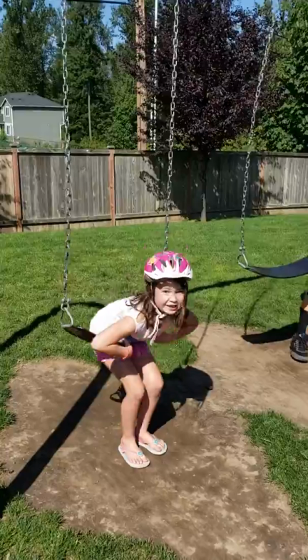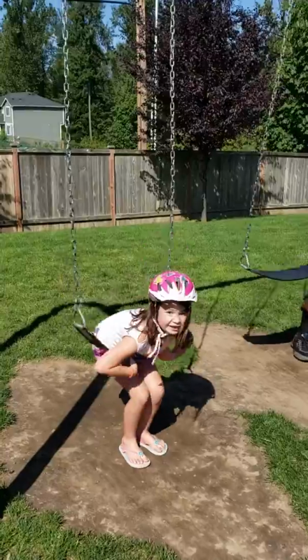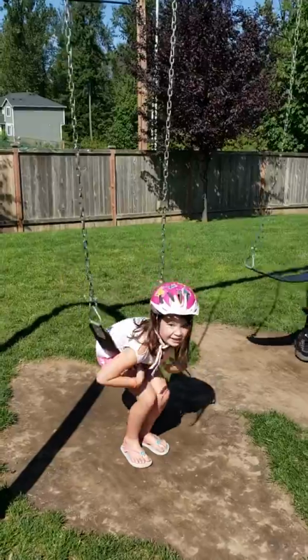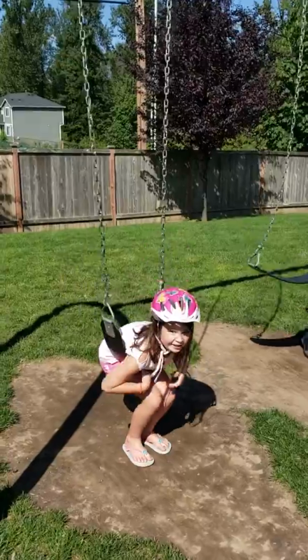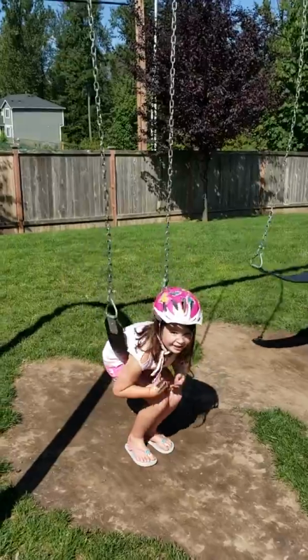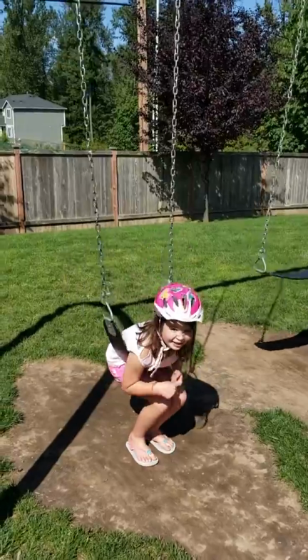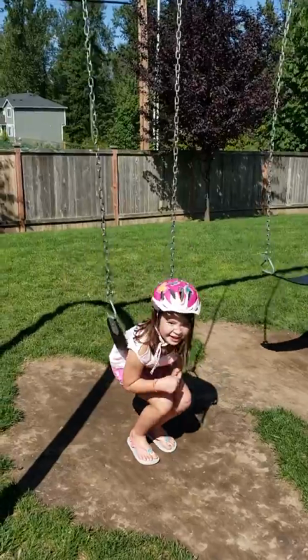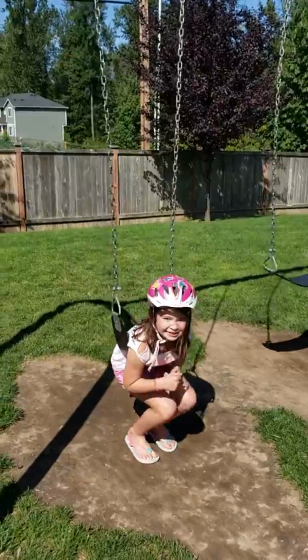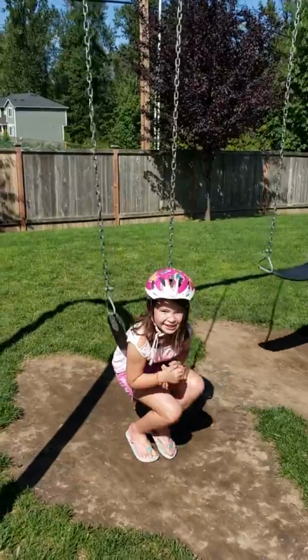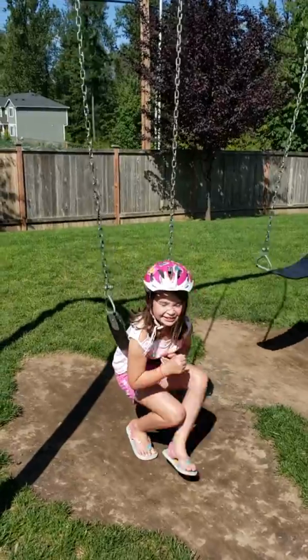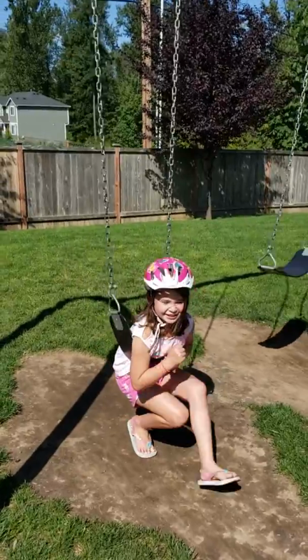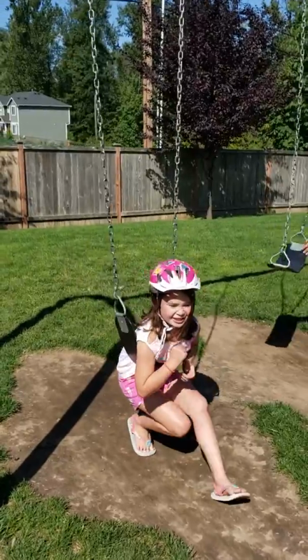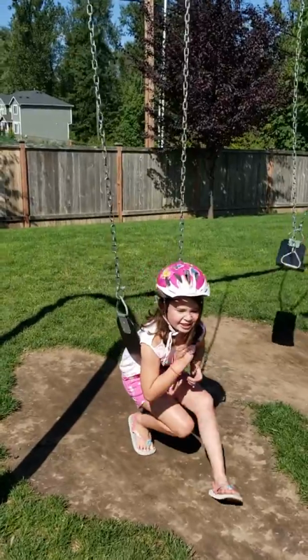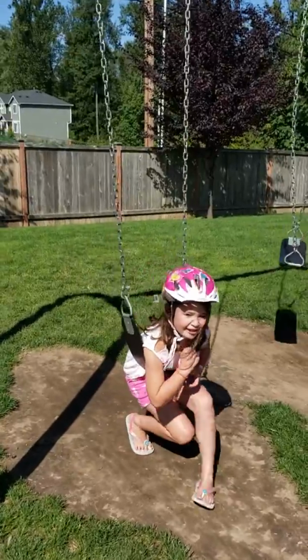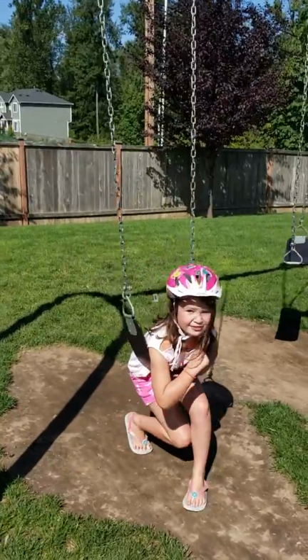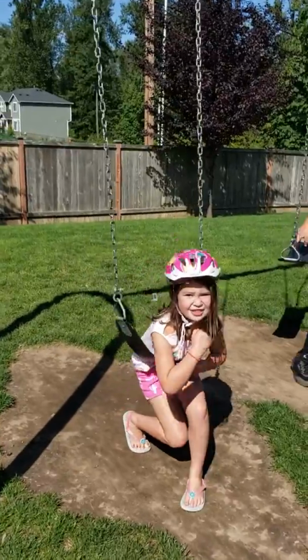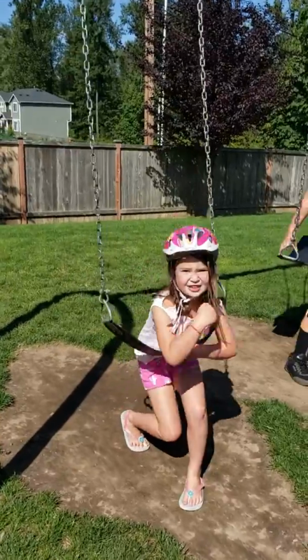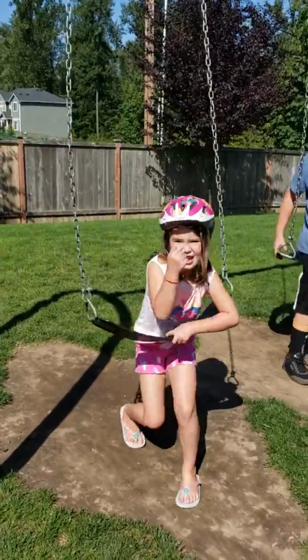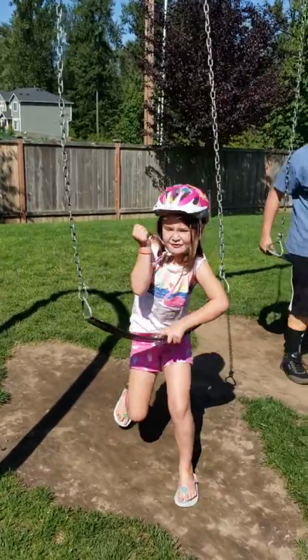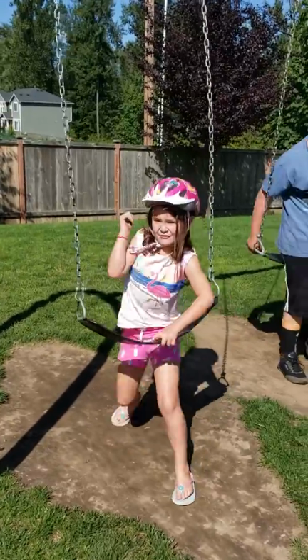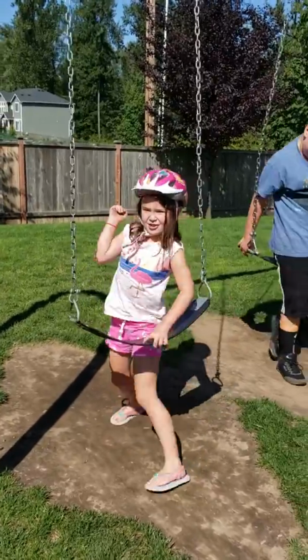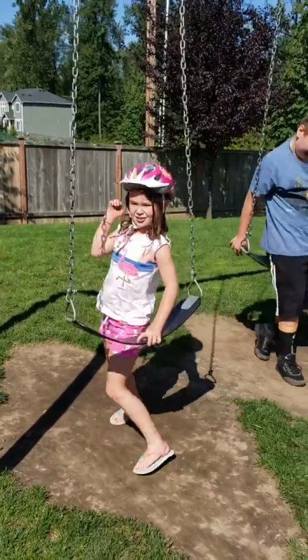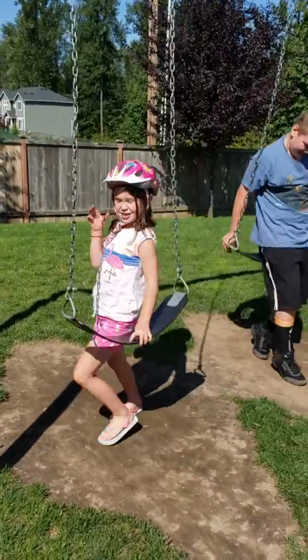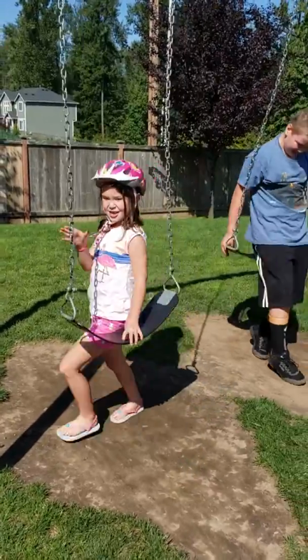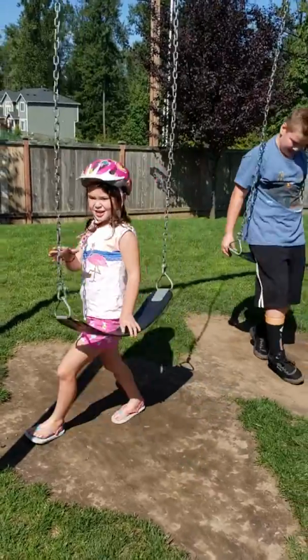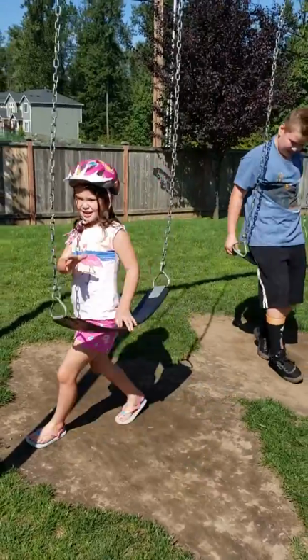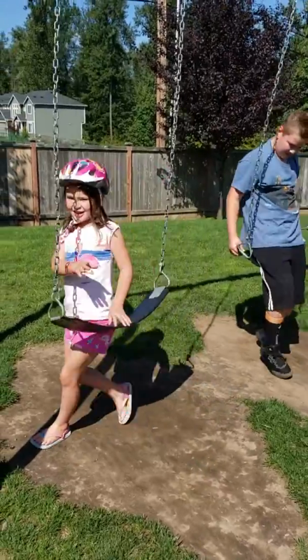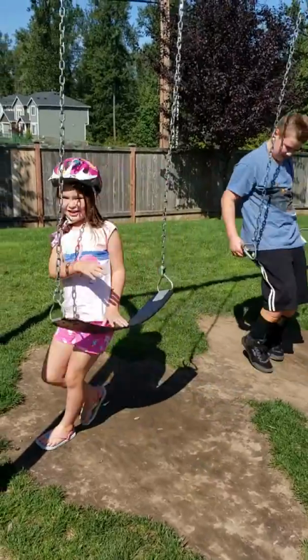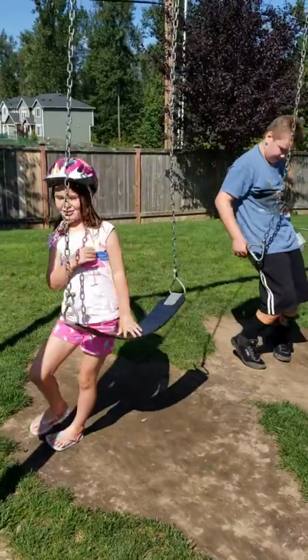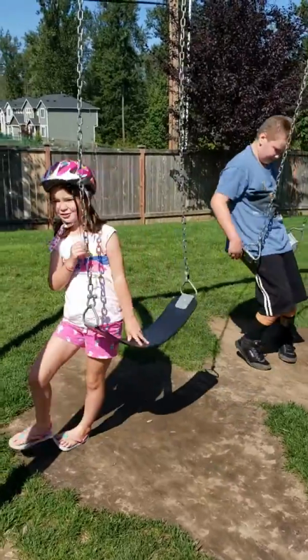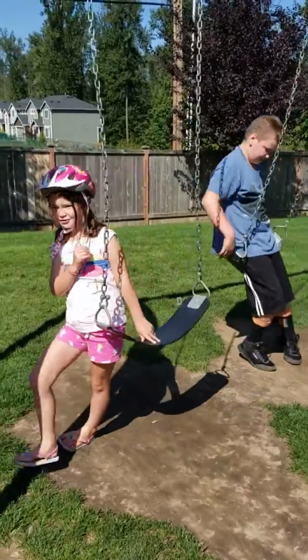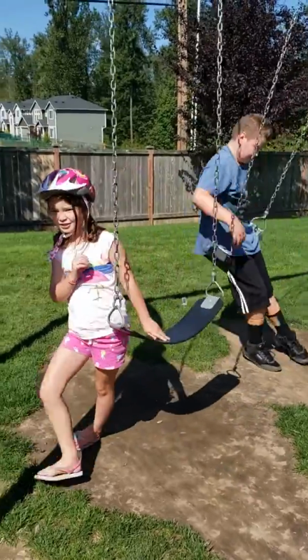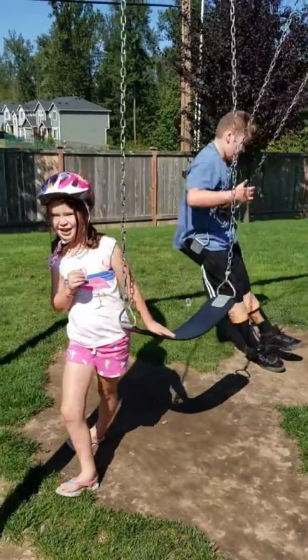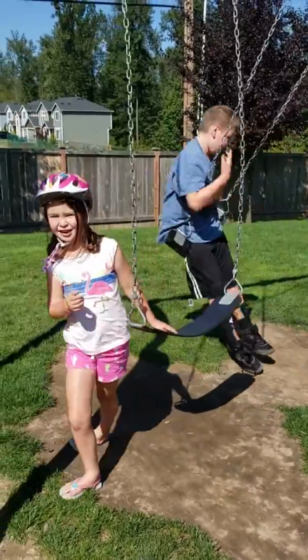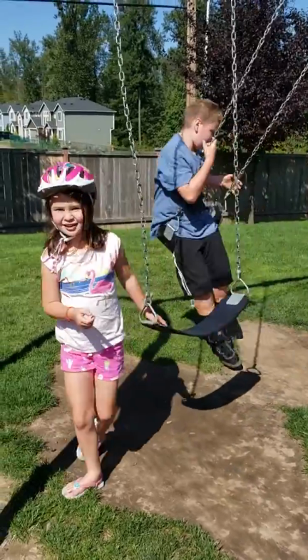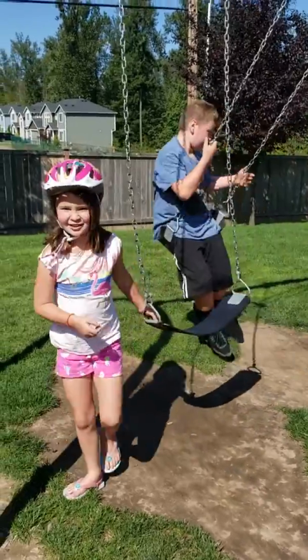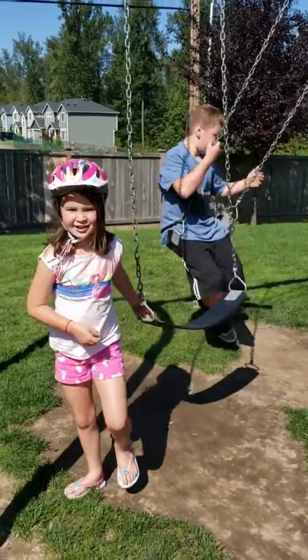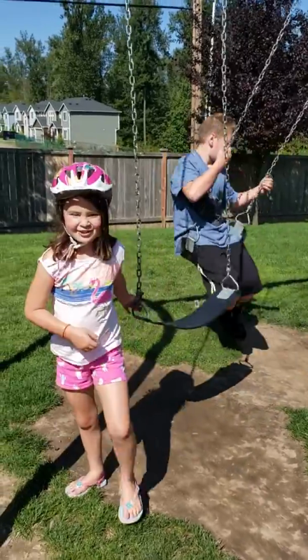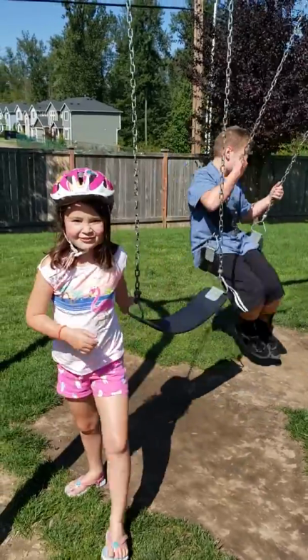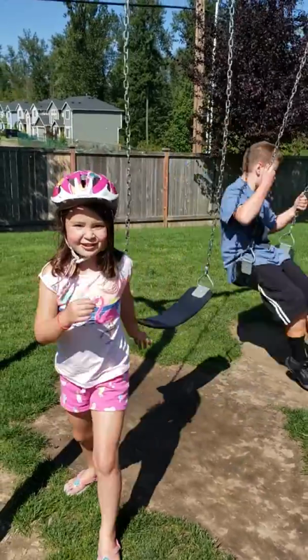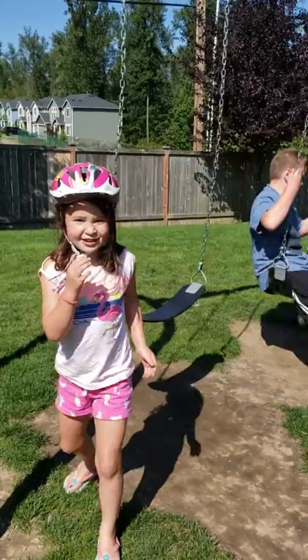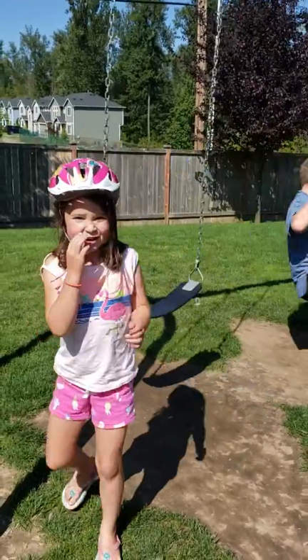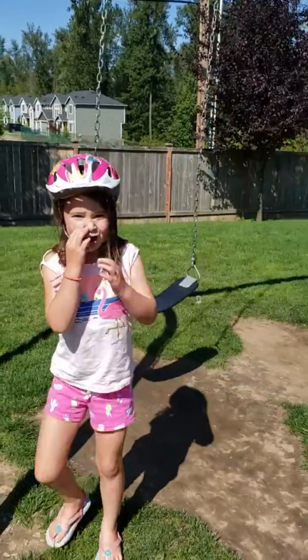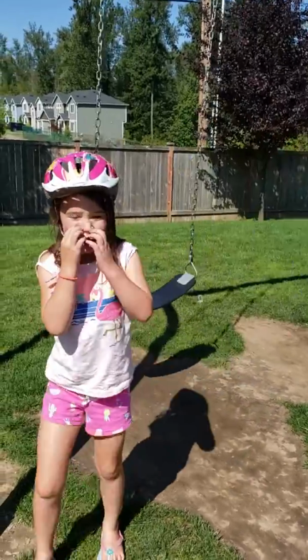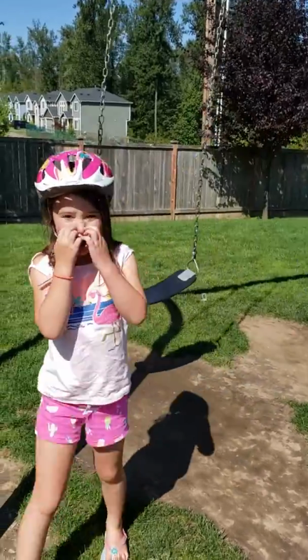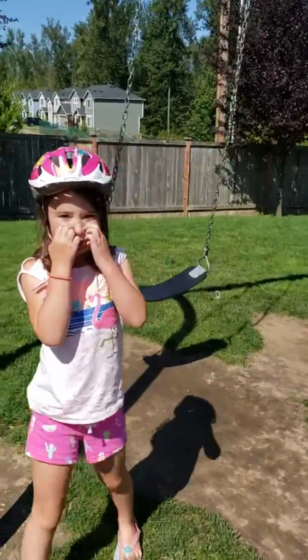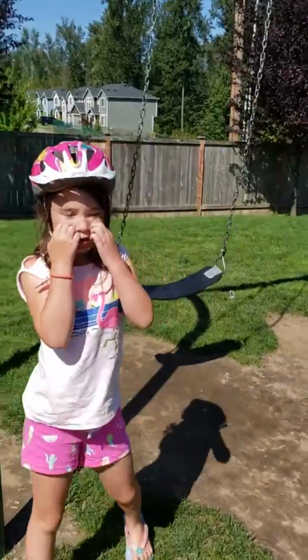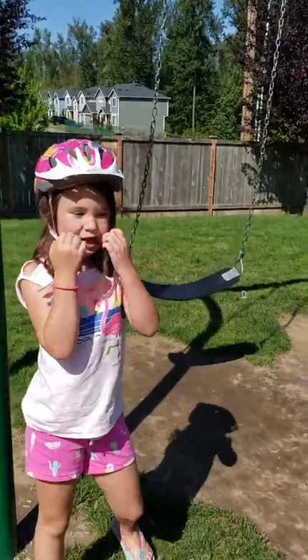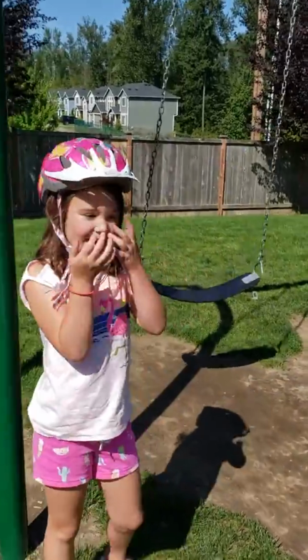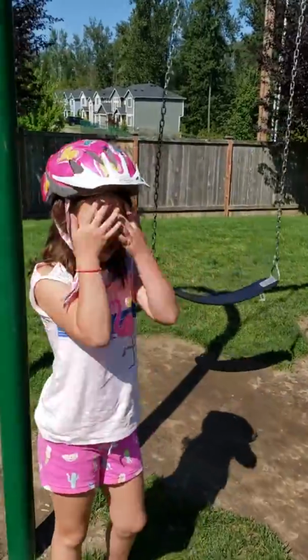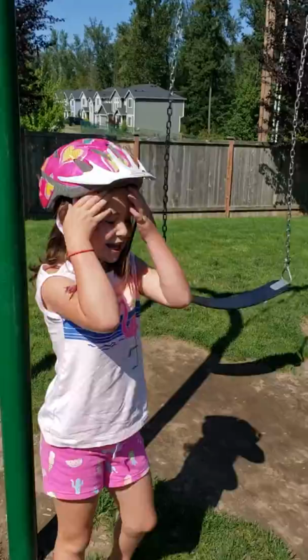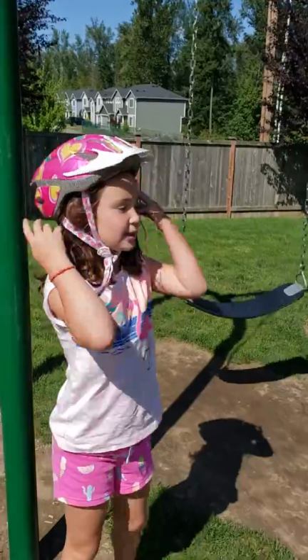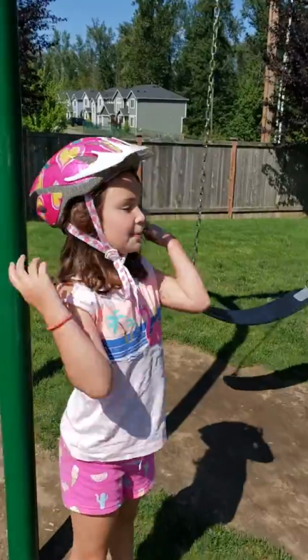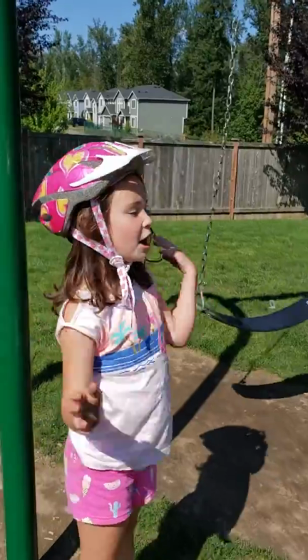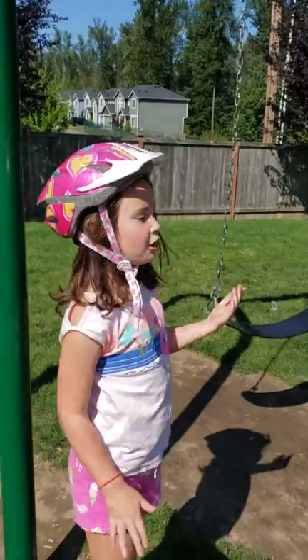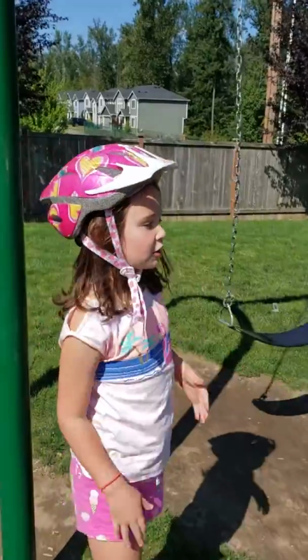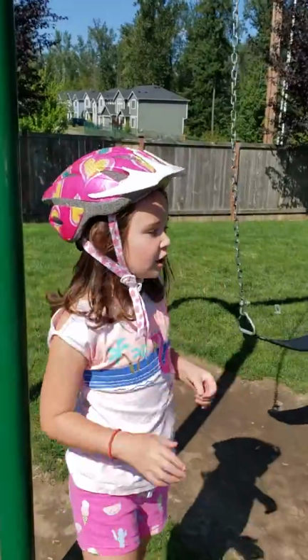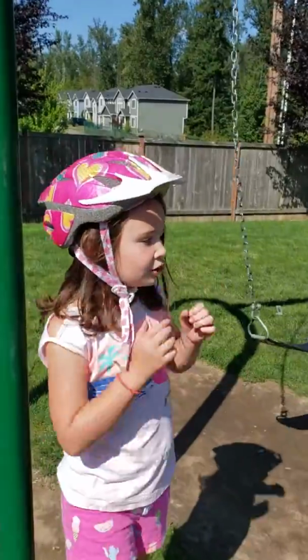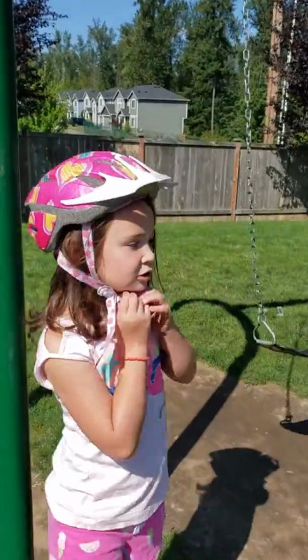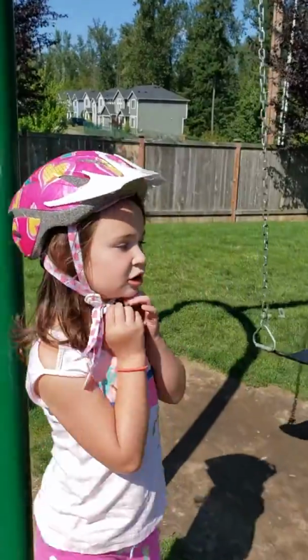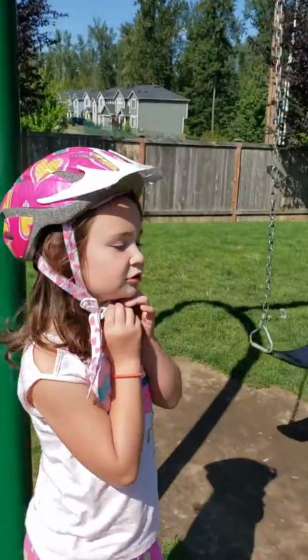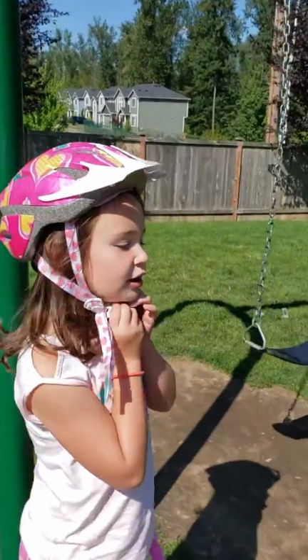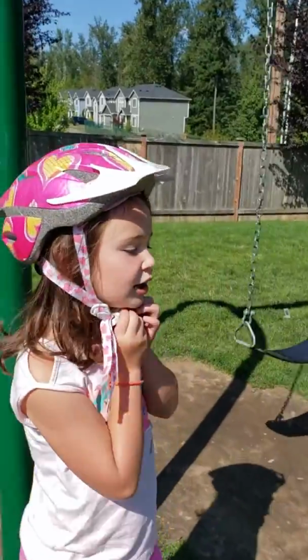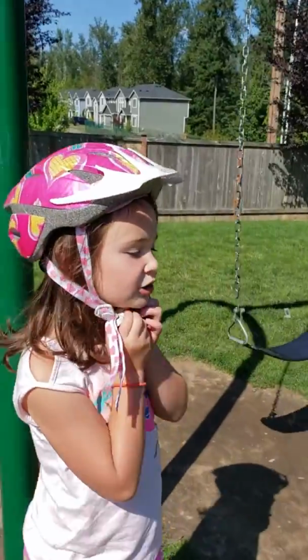Hello, this is Everything Answers, and today we are playing at the park with you guys.